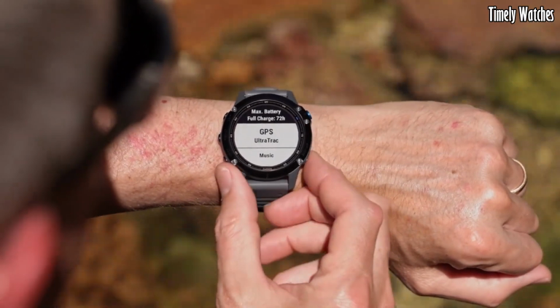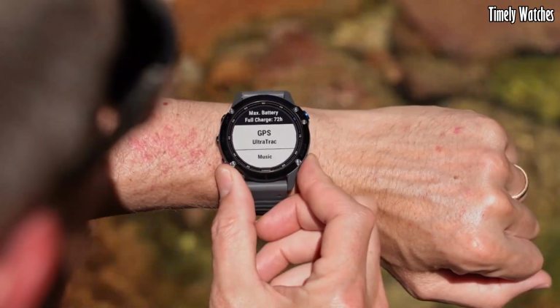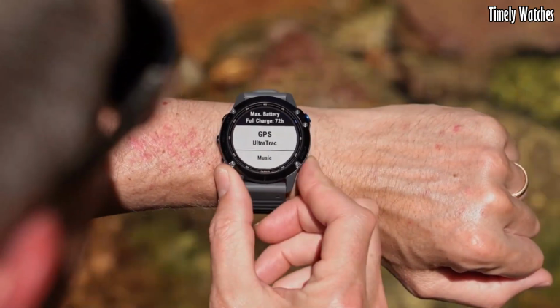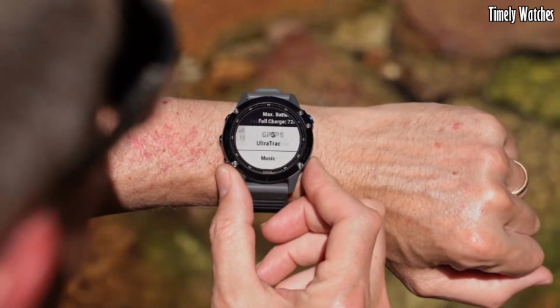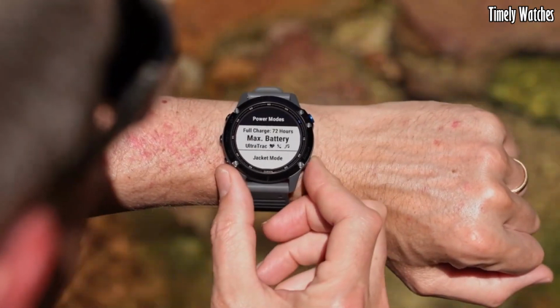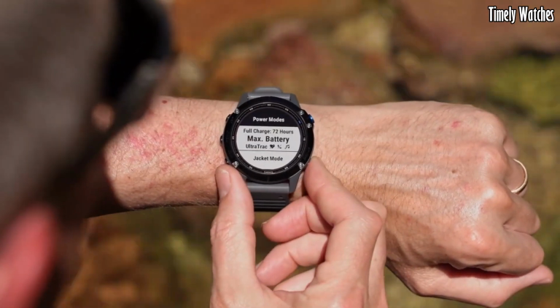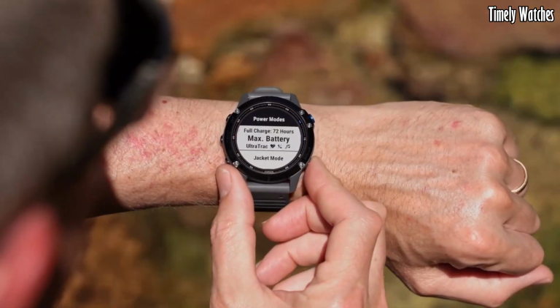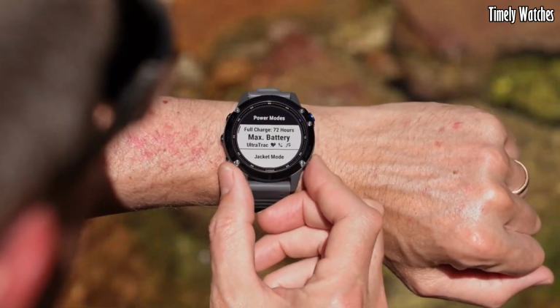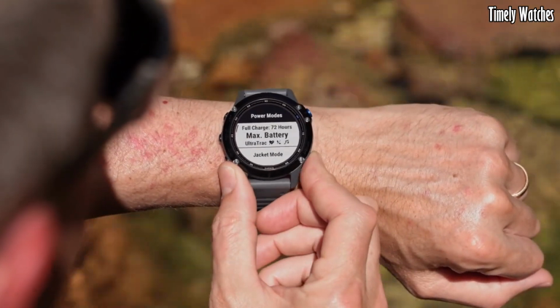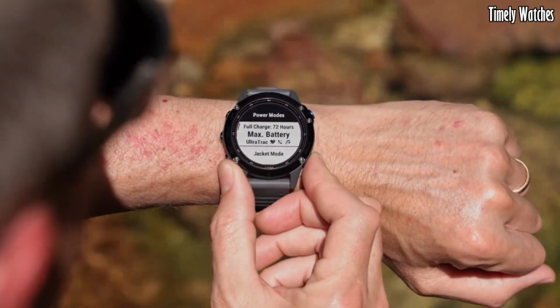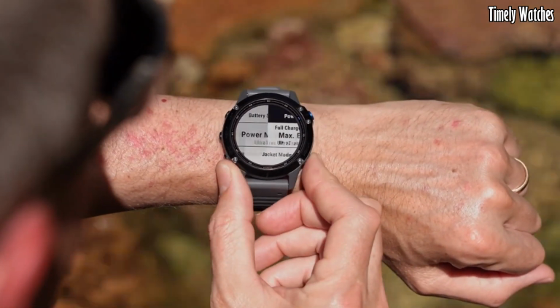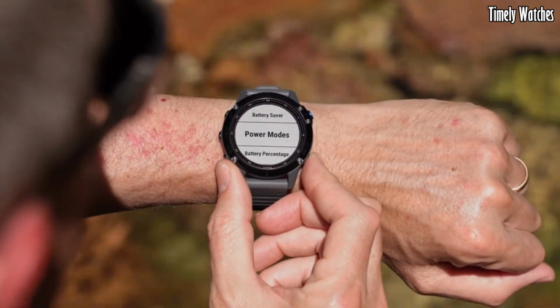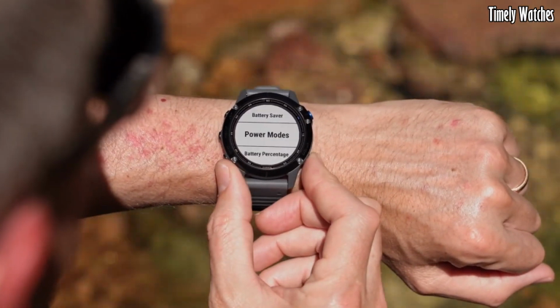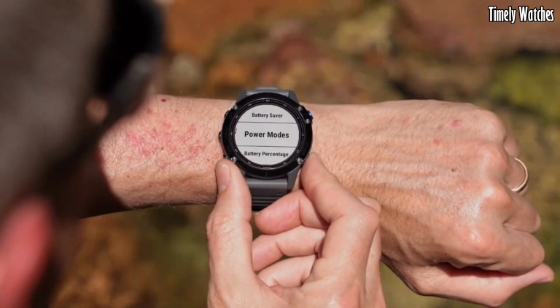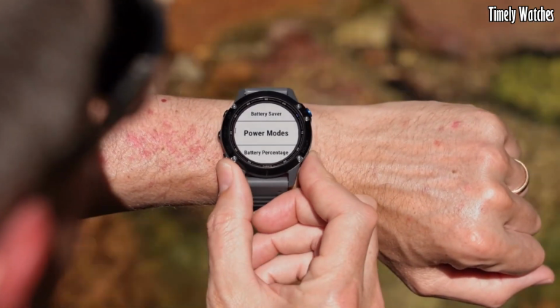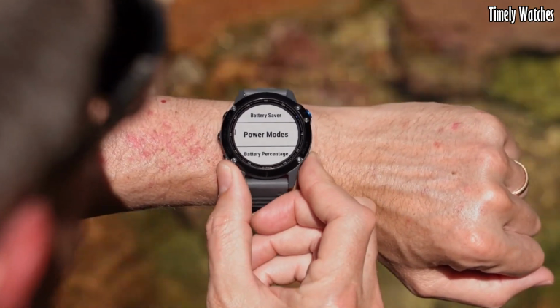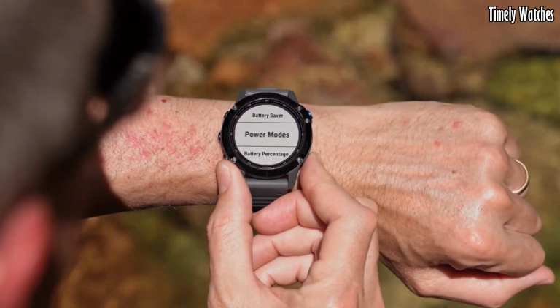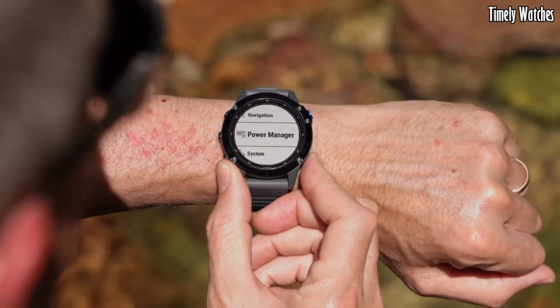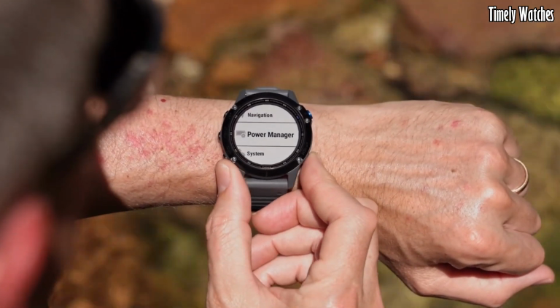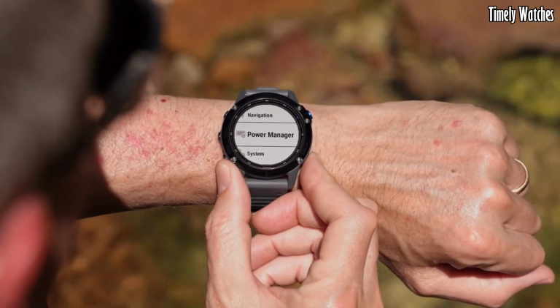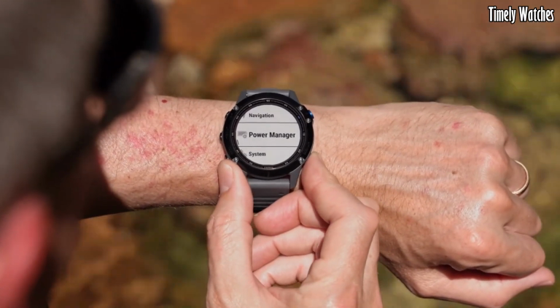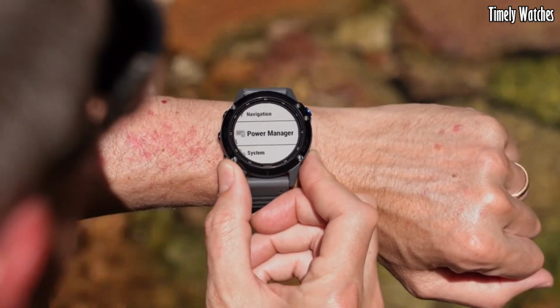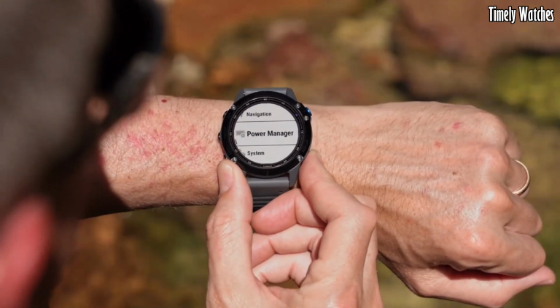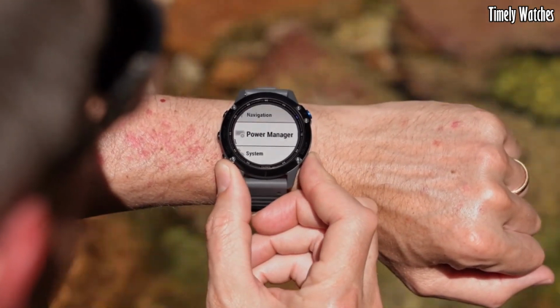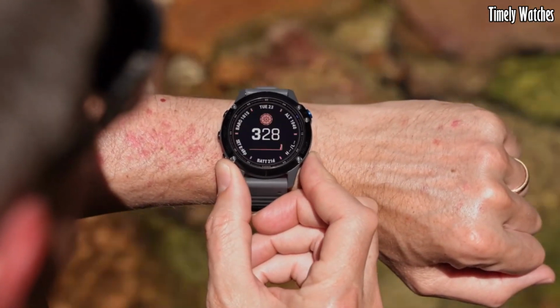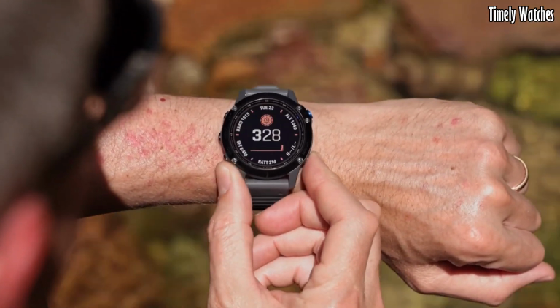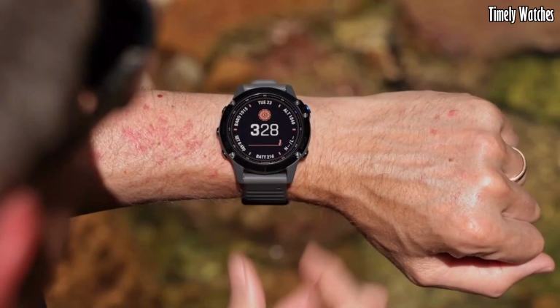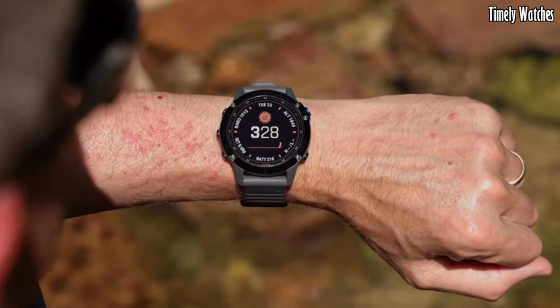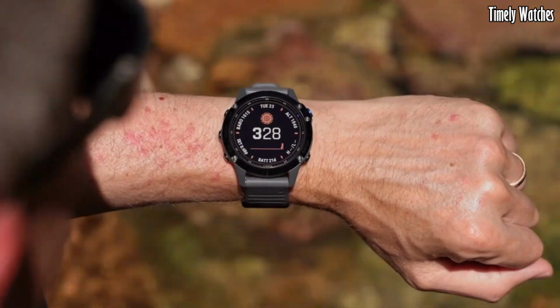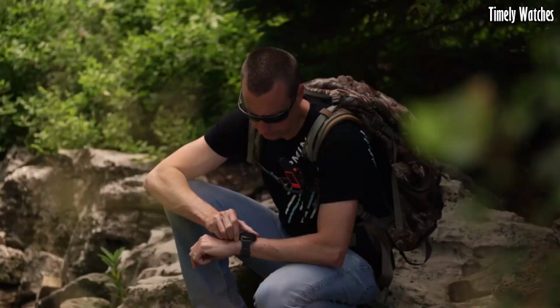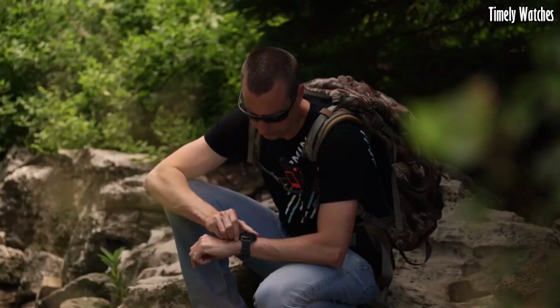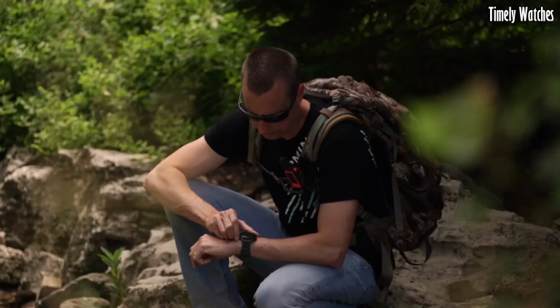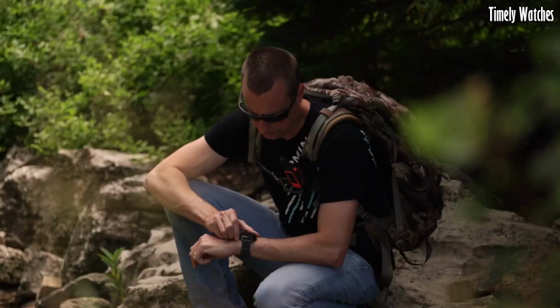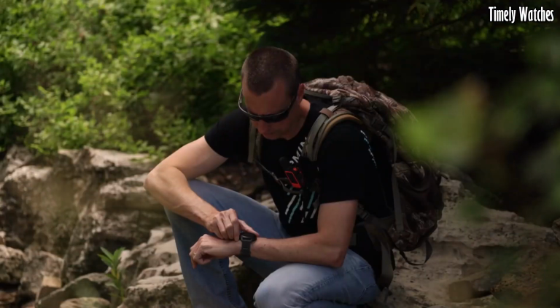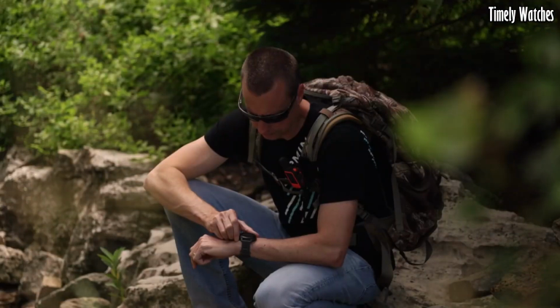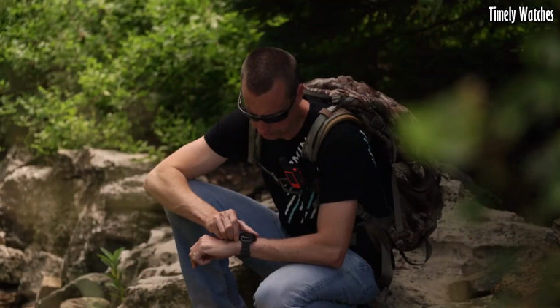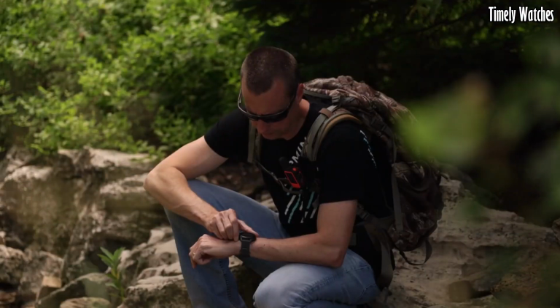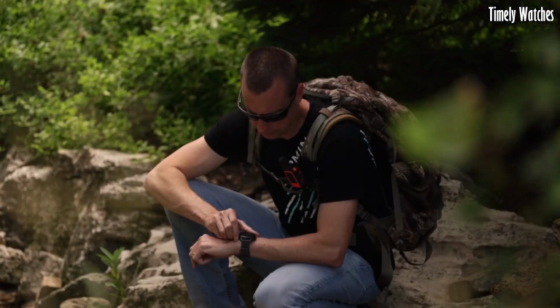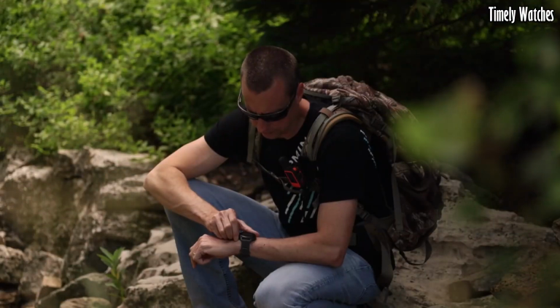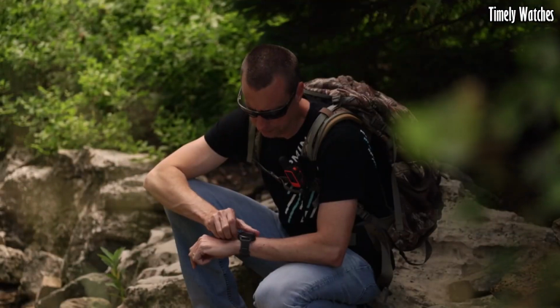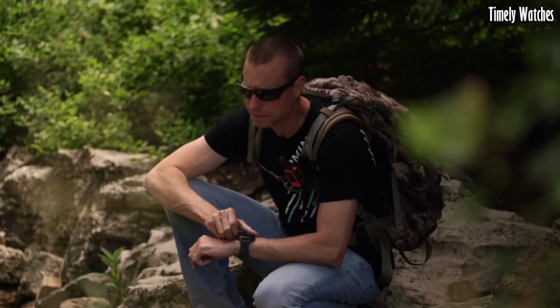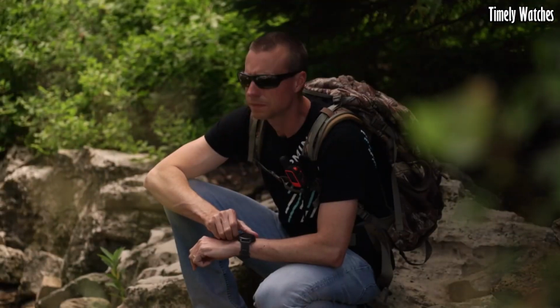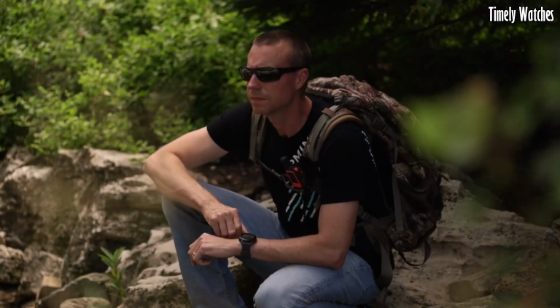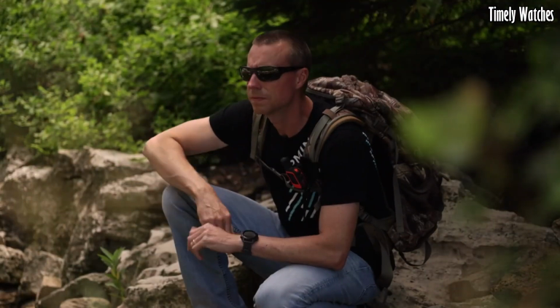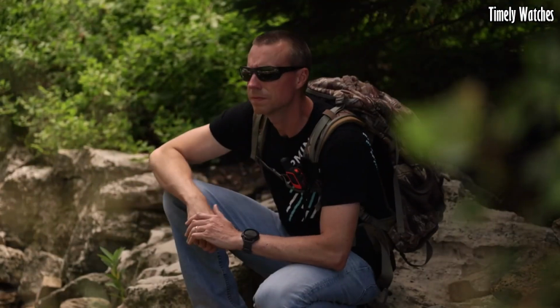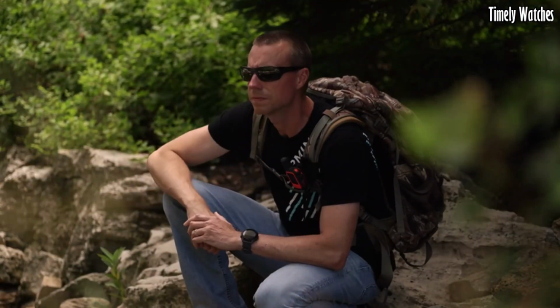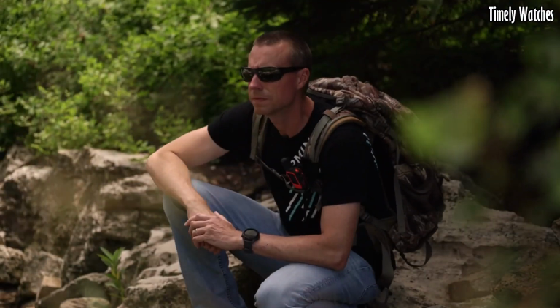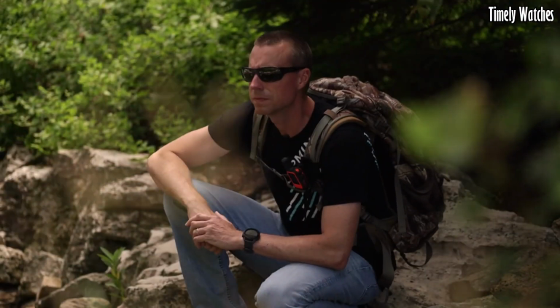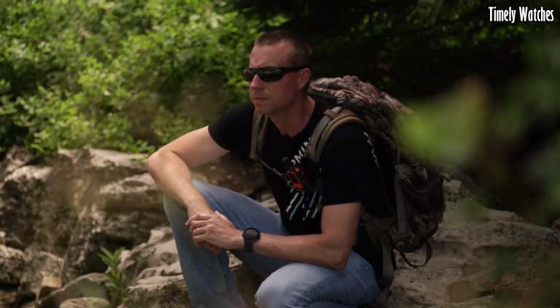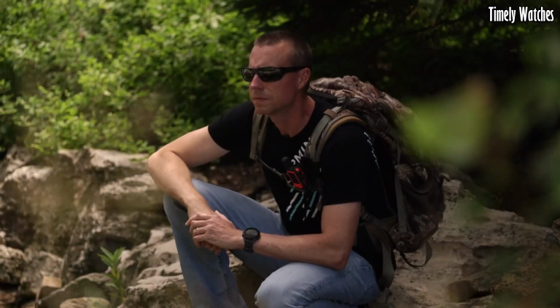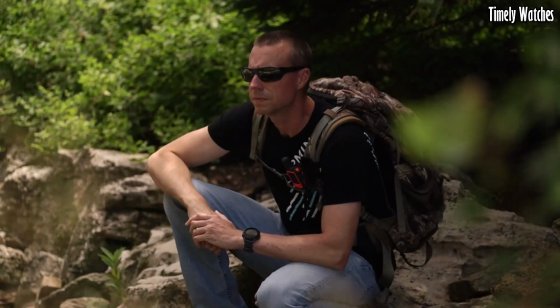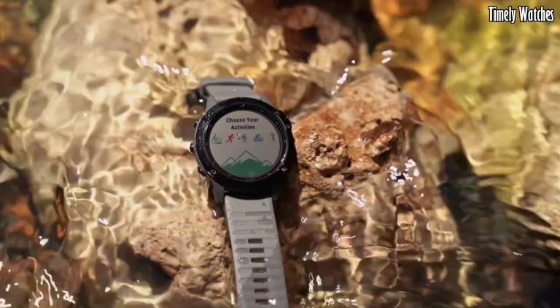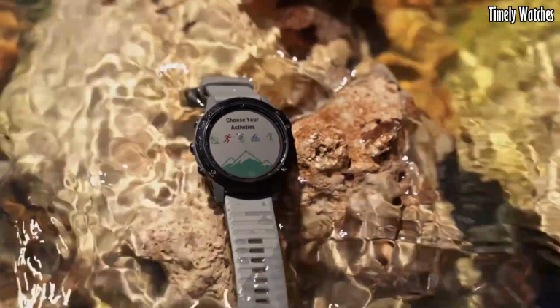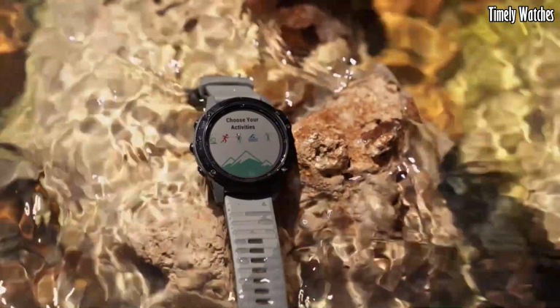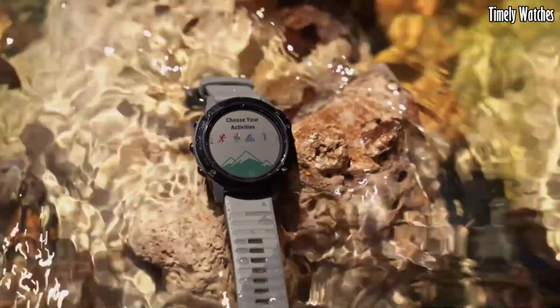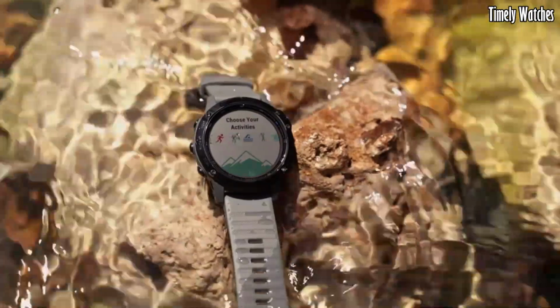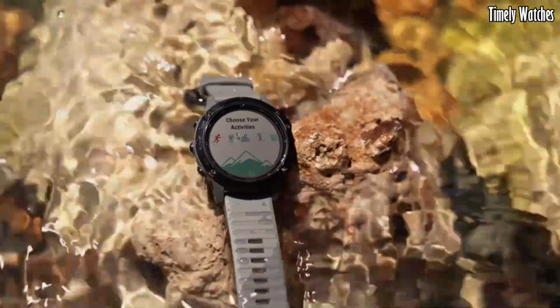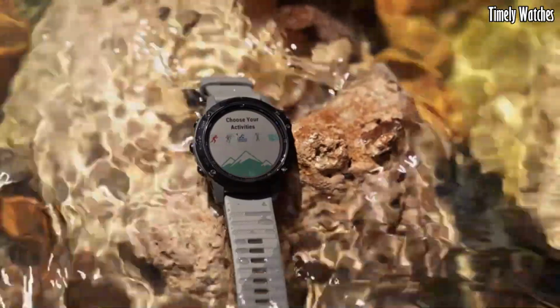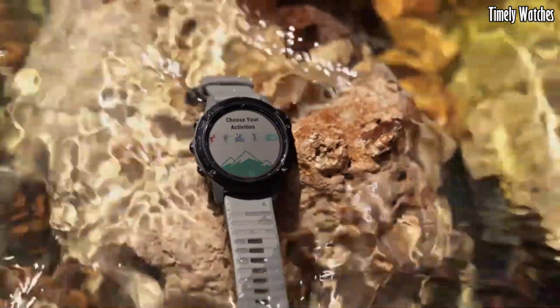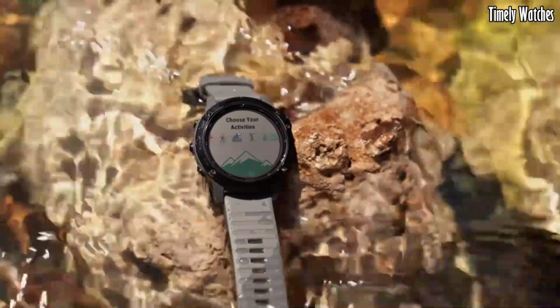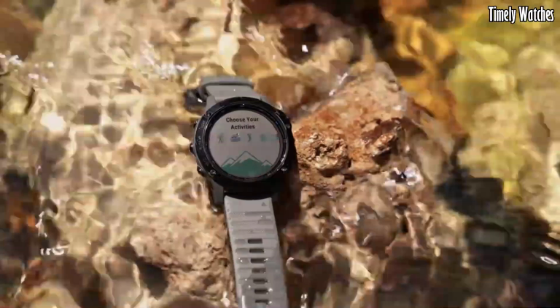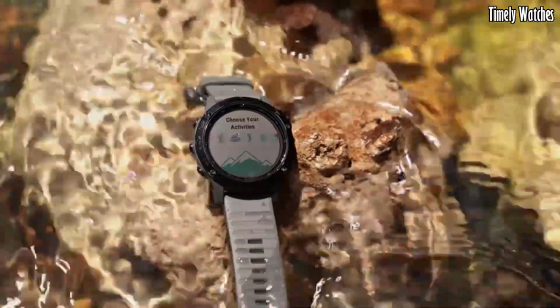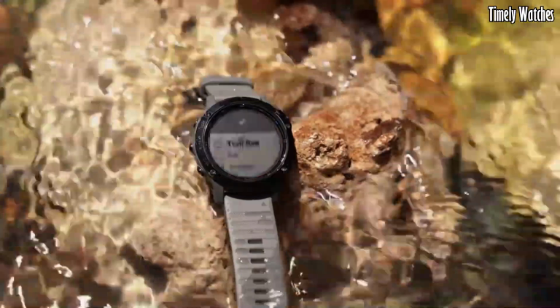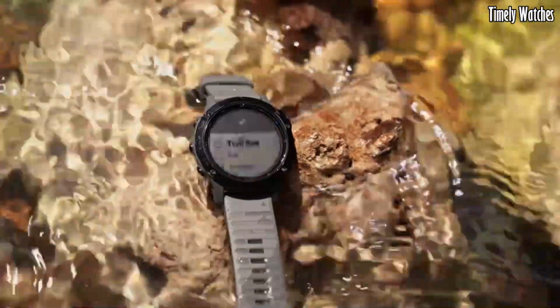With a rugged design, long battery life, and water resistance, it's suitable for outdoor adventures.